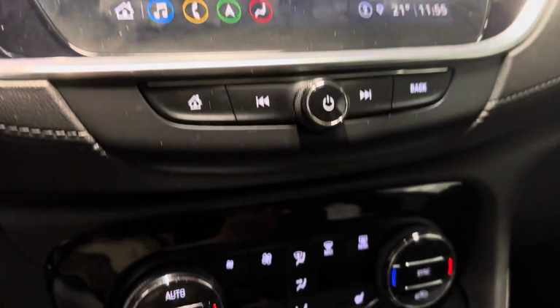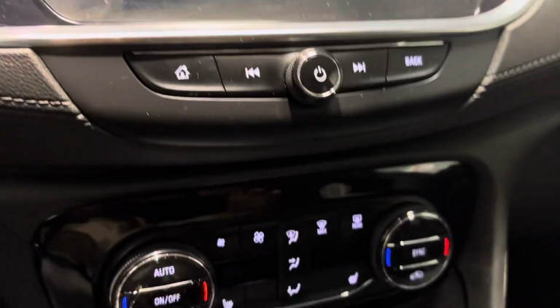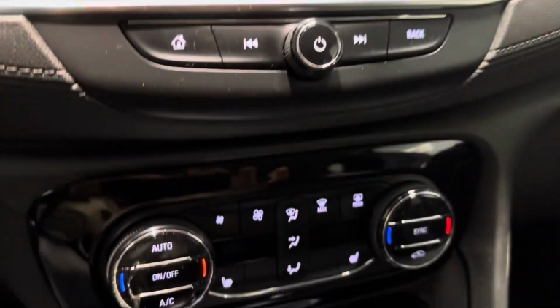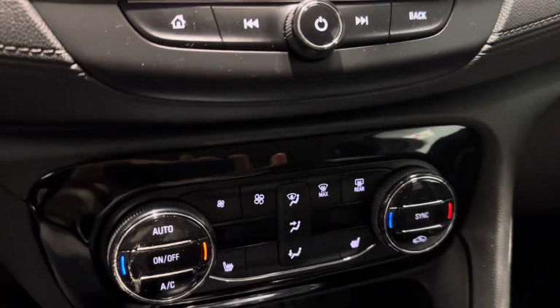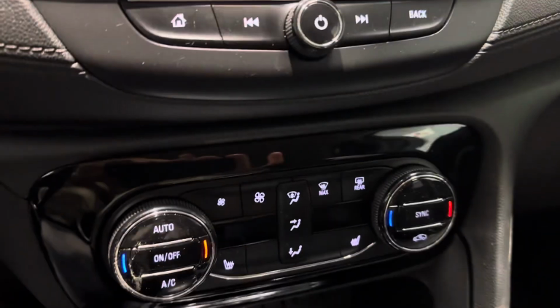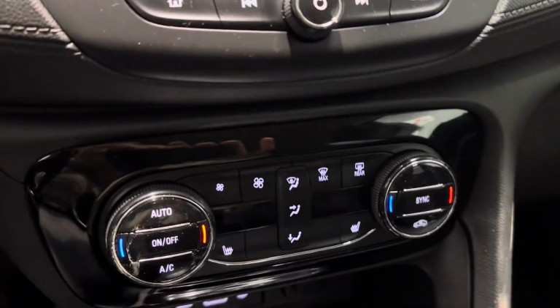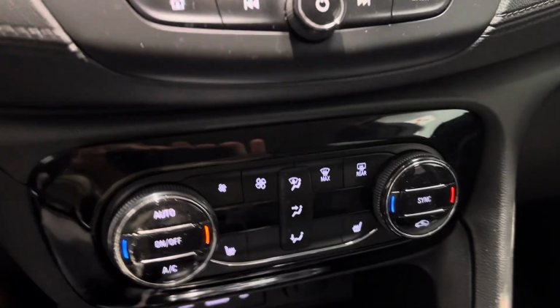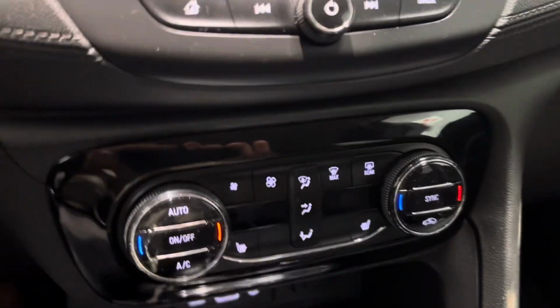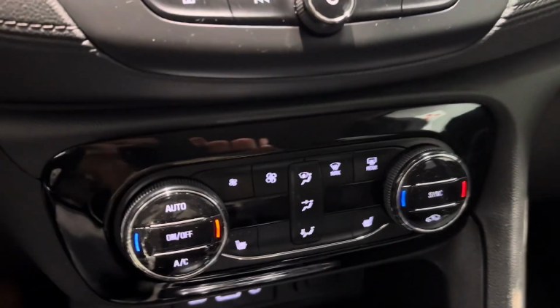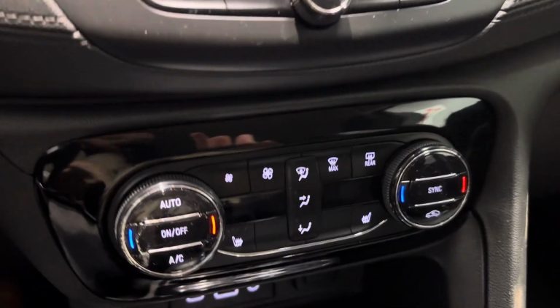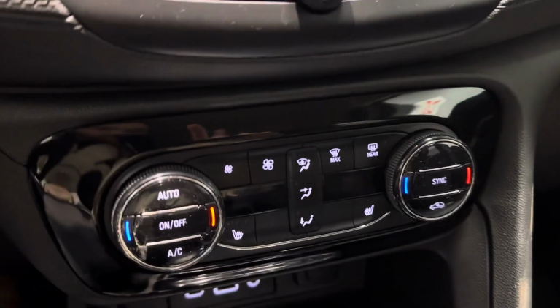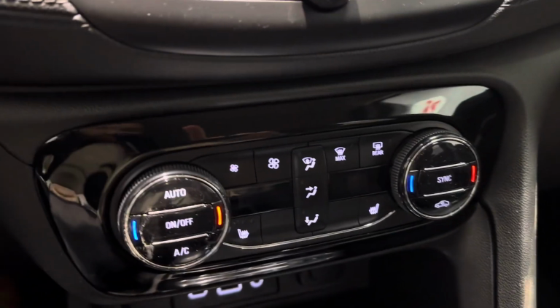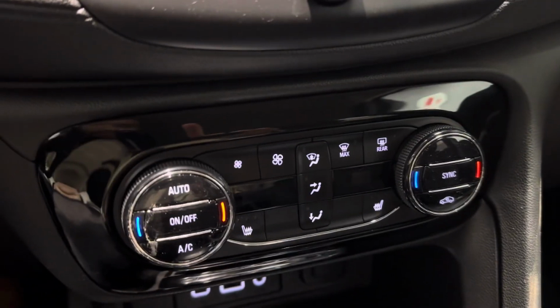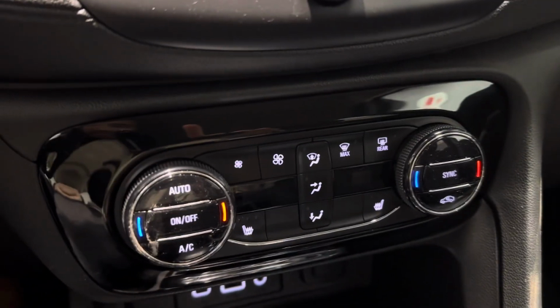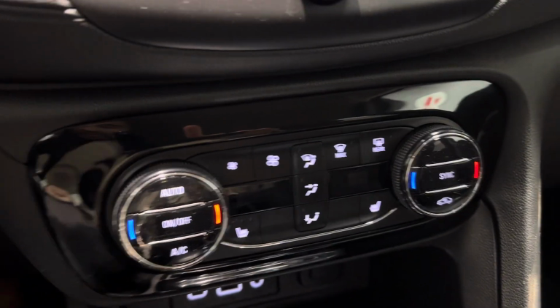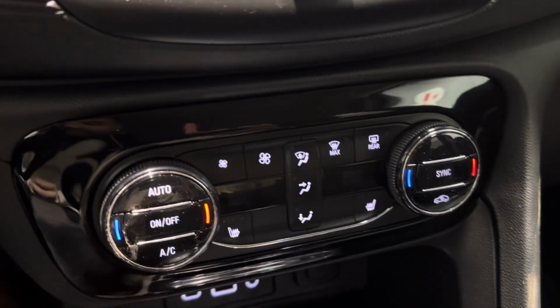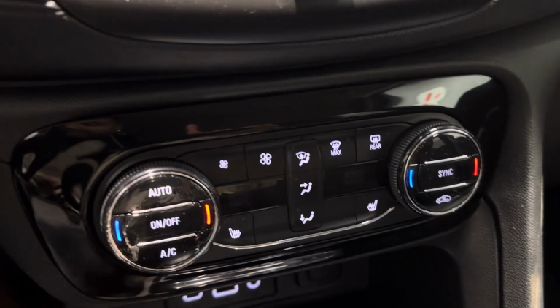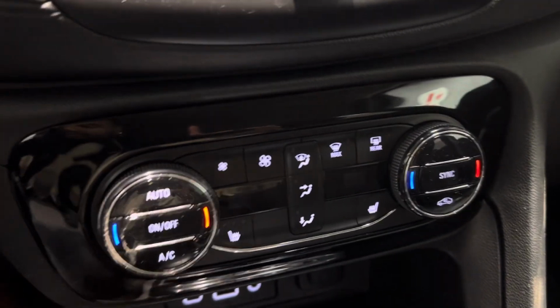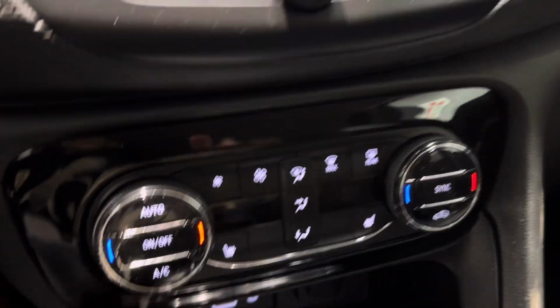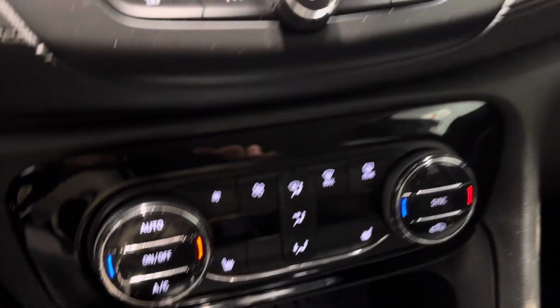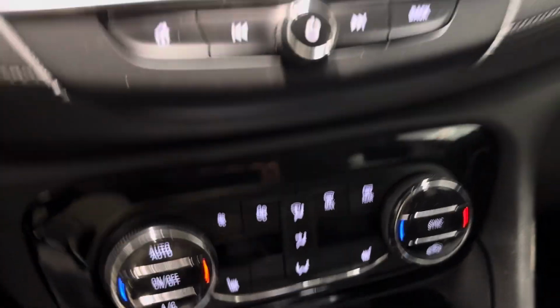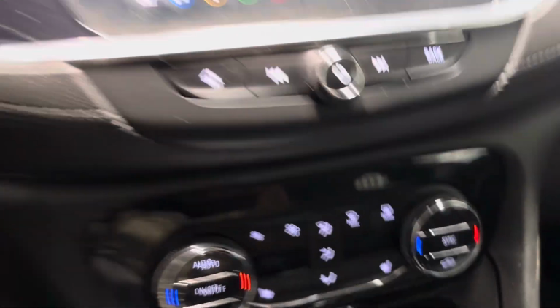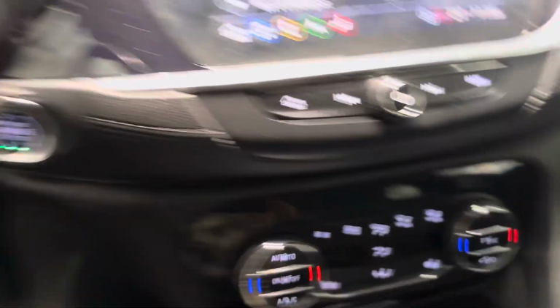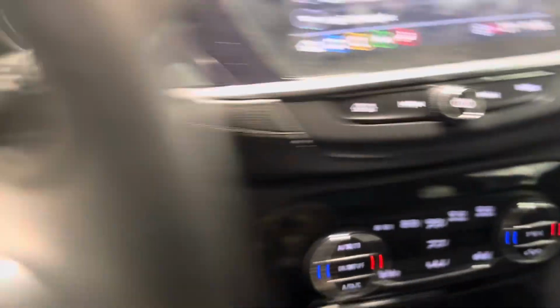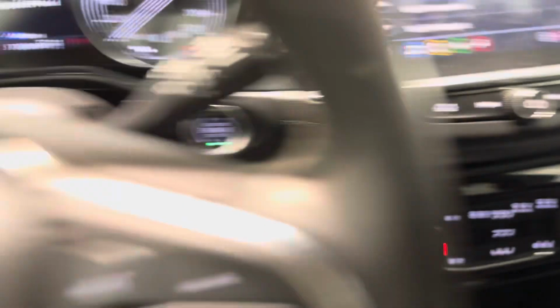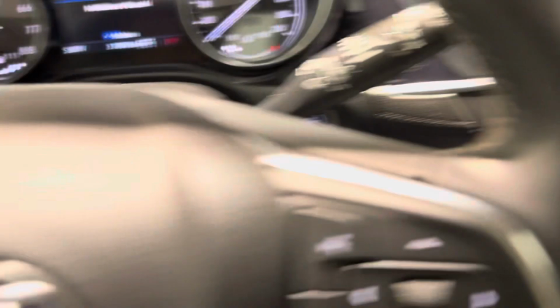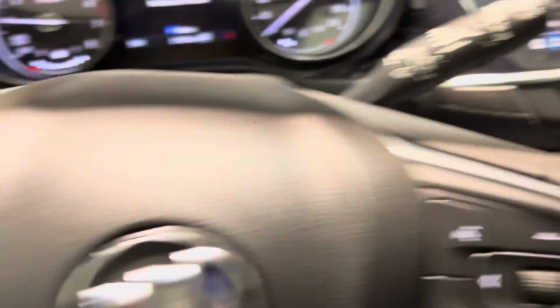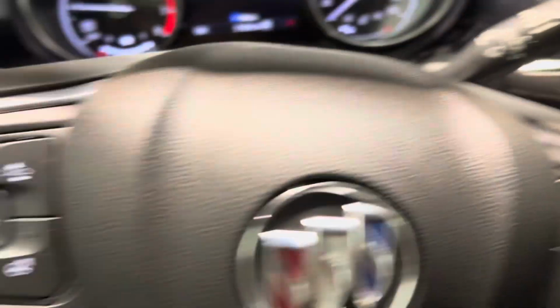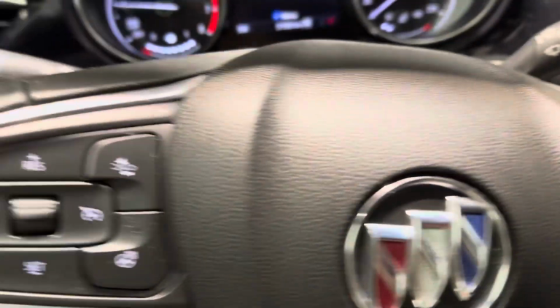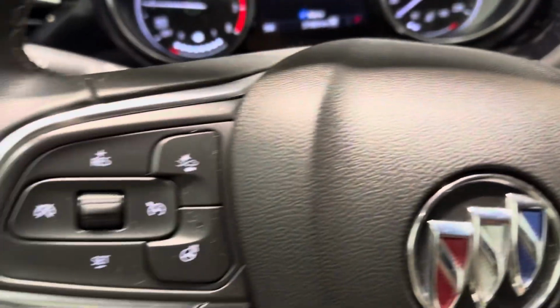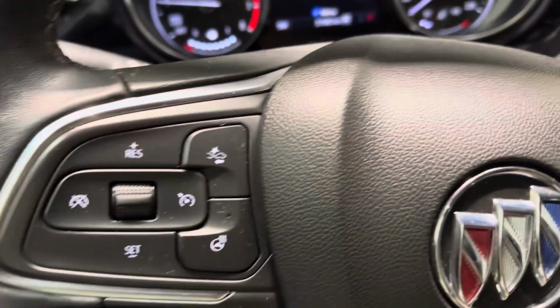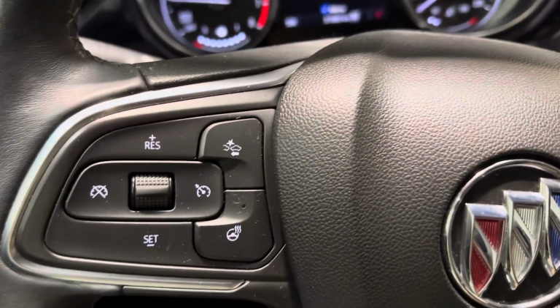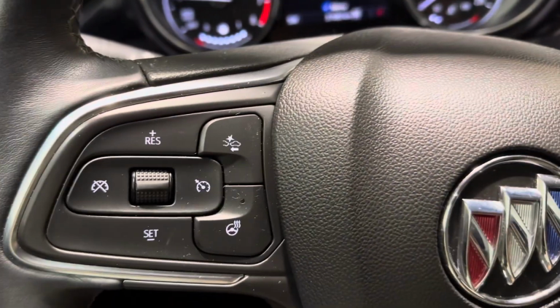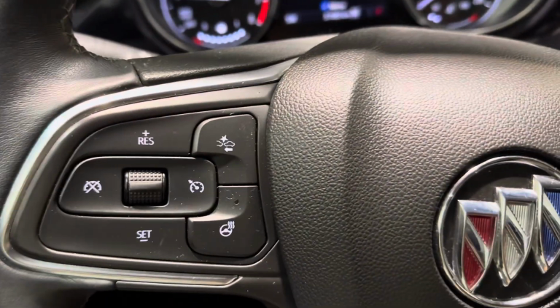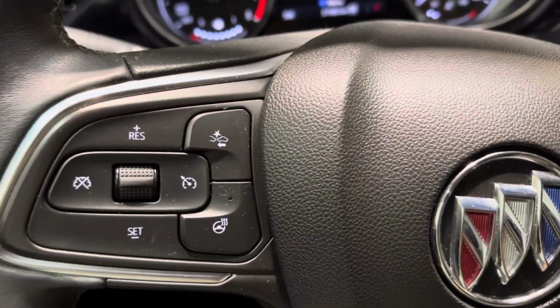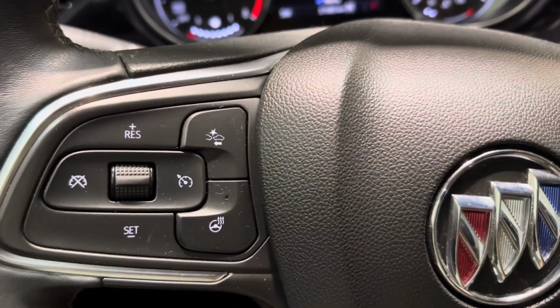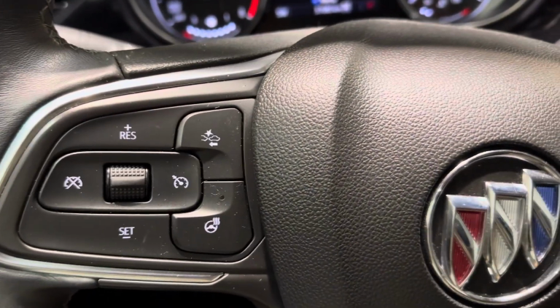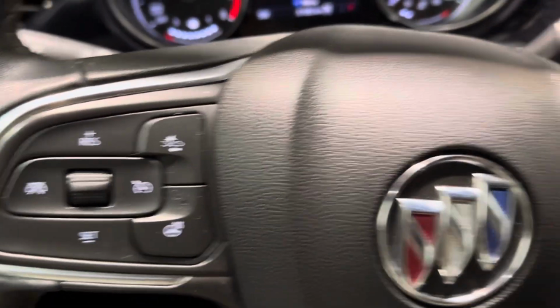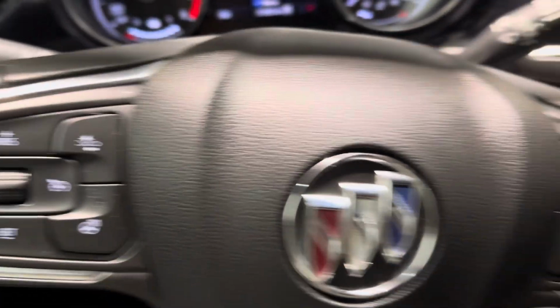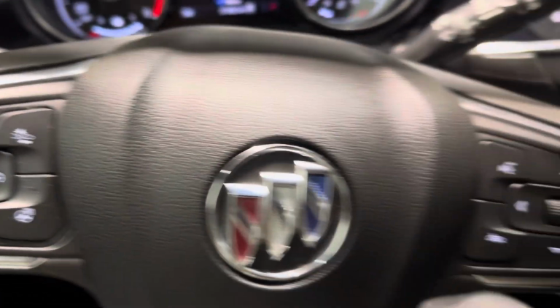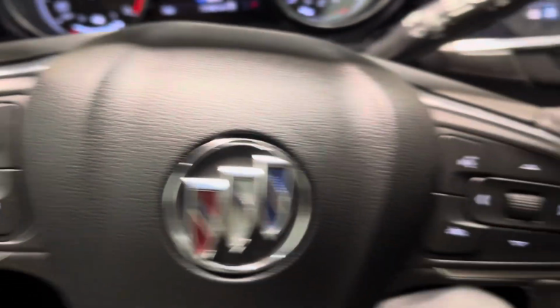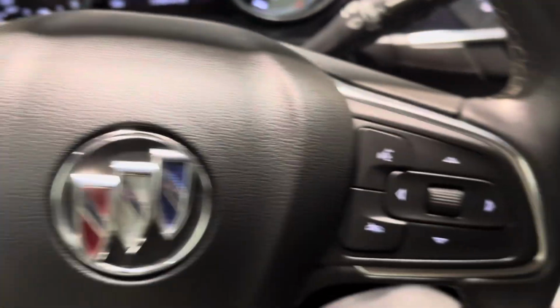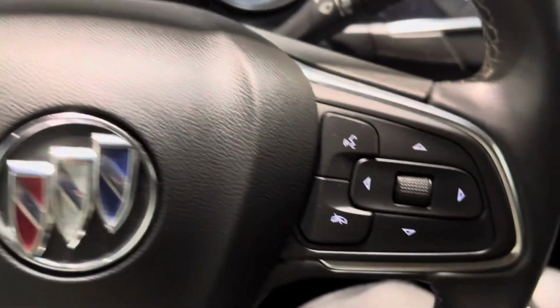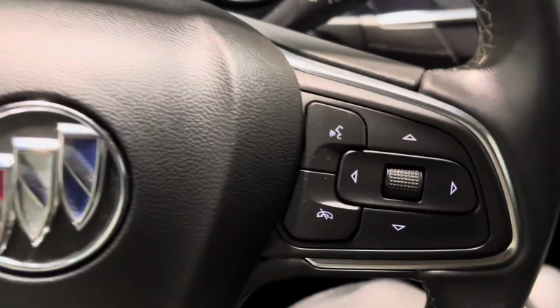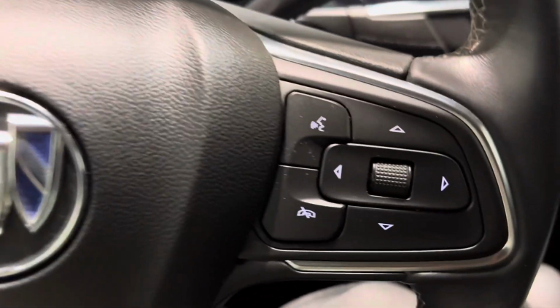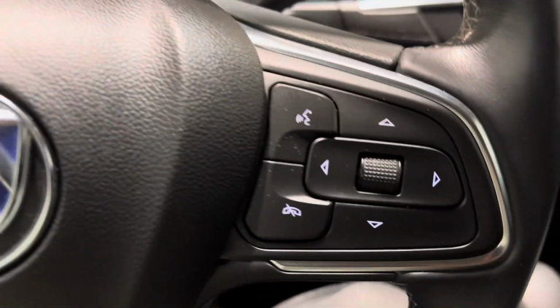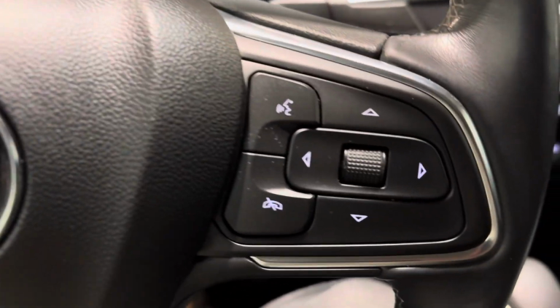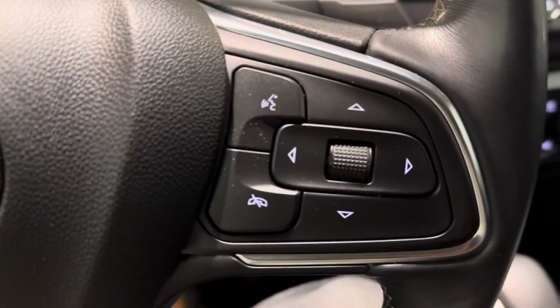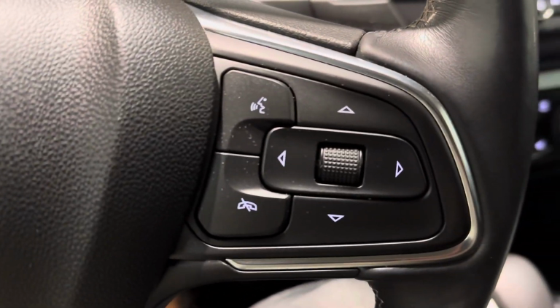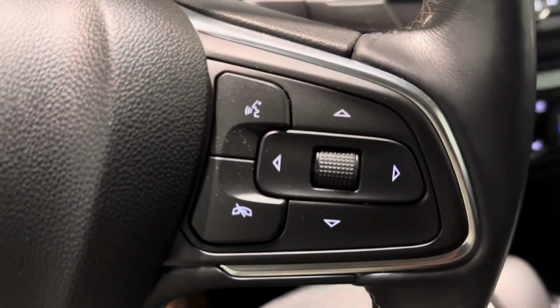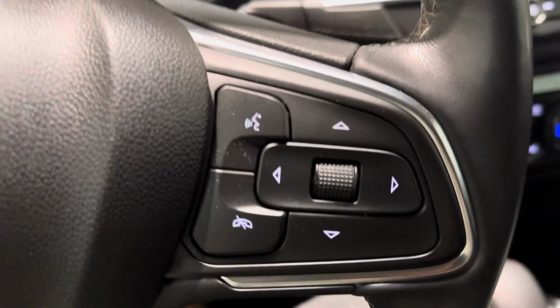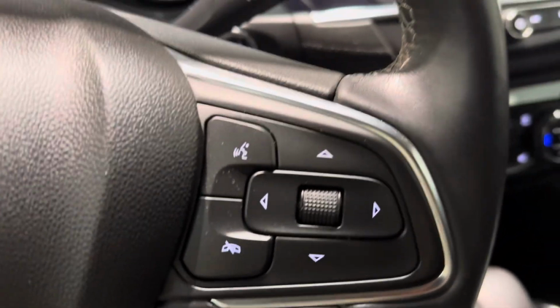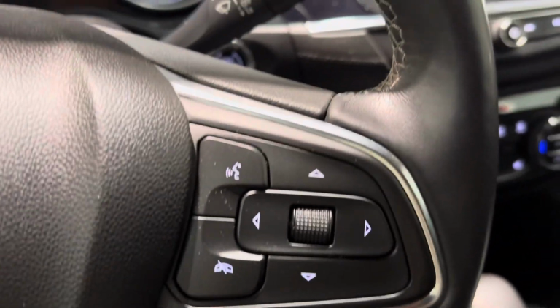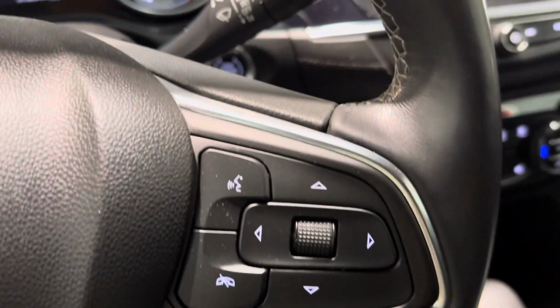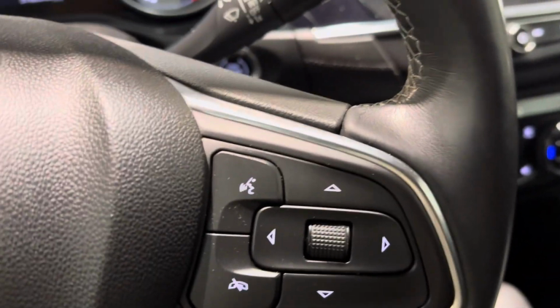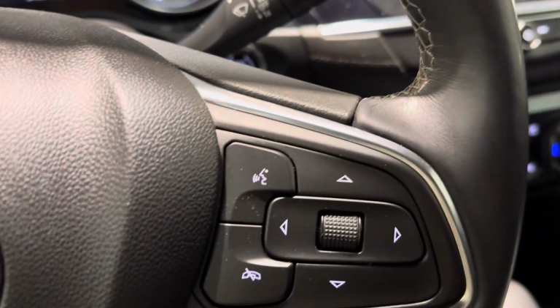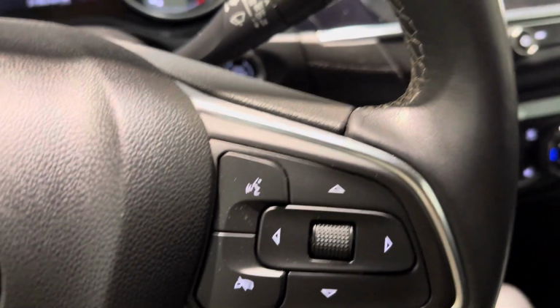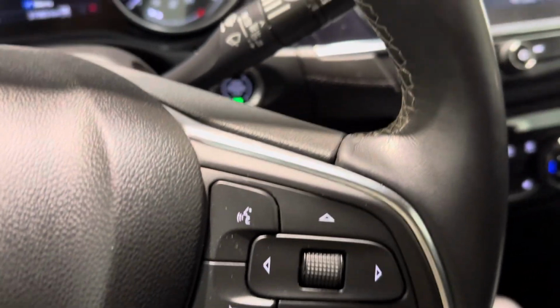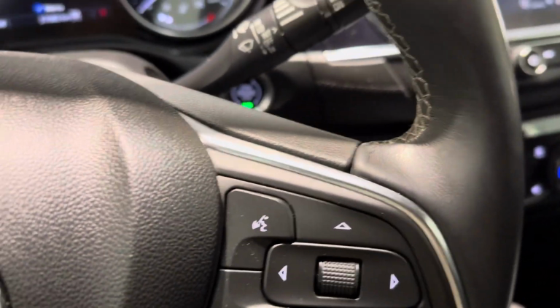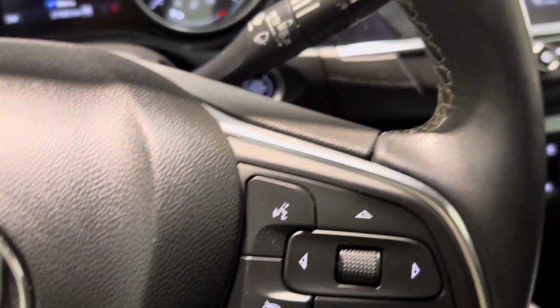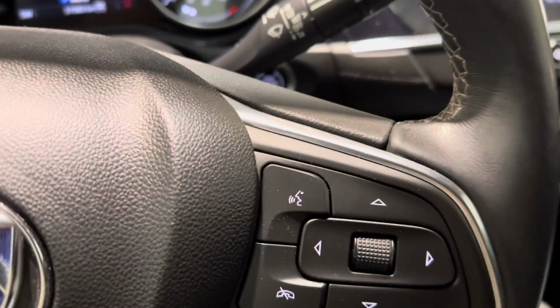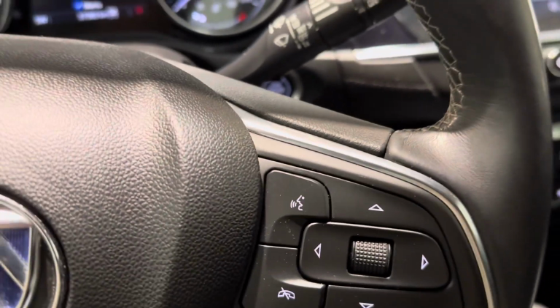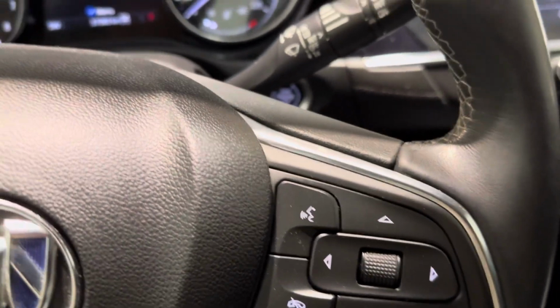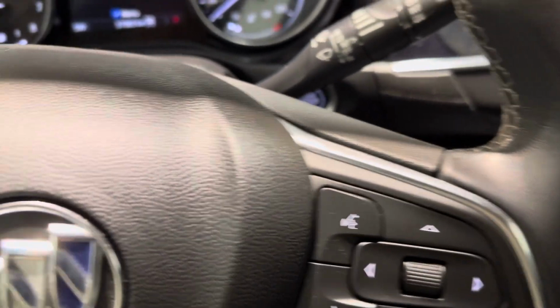All your climate controls will be down here, nice and easy for you to get to. Heated steering wheel. All your volume controls will be on the left-hand side there.